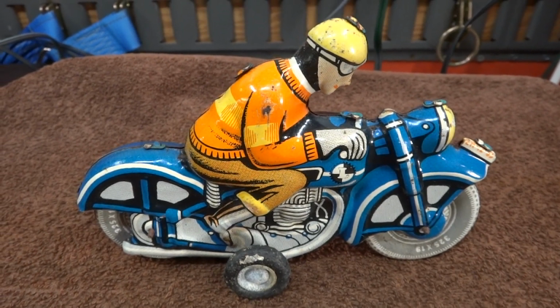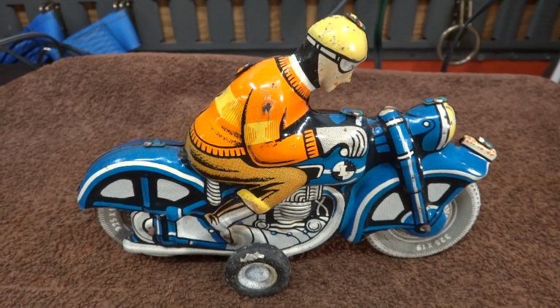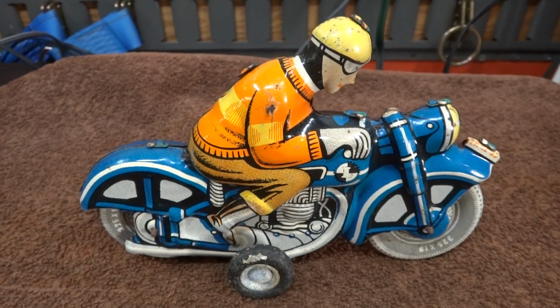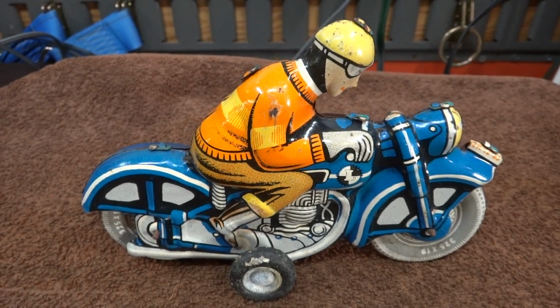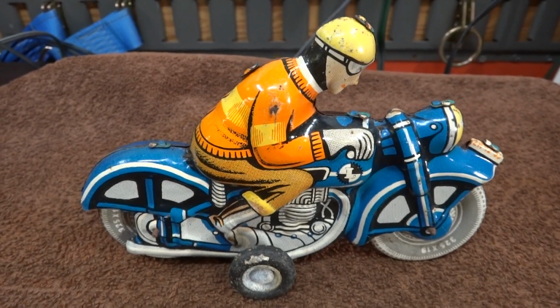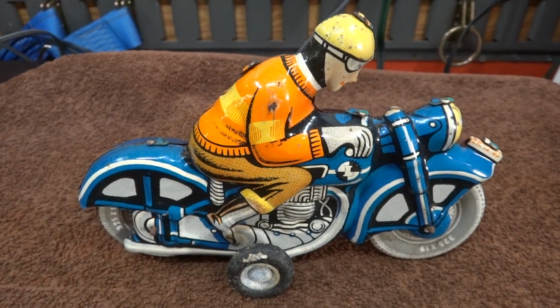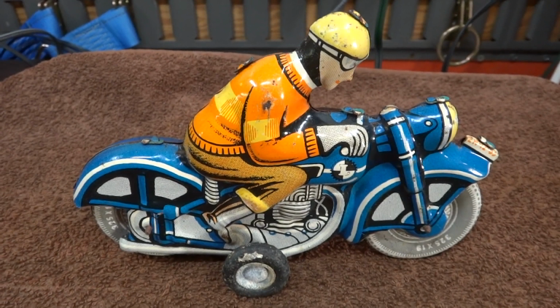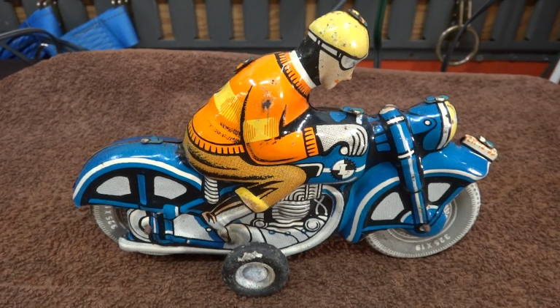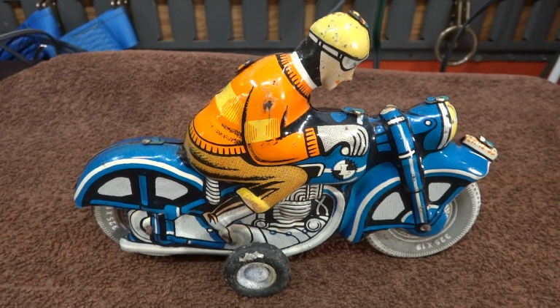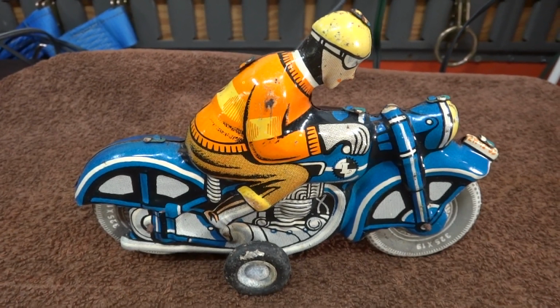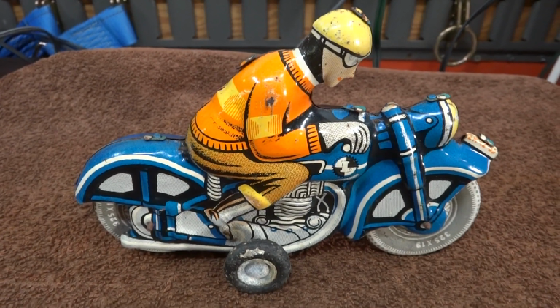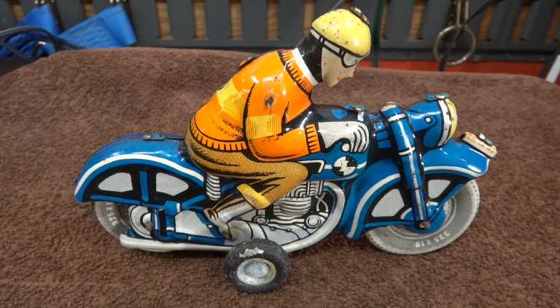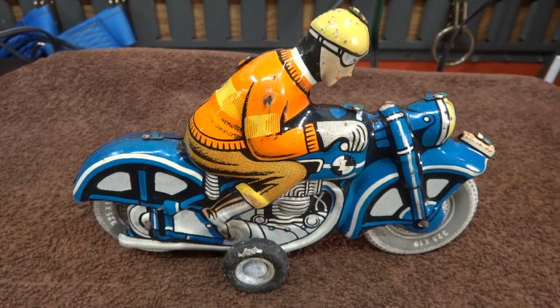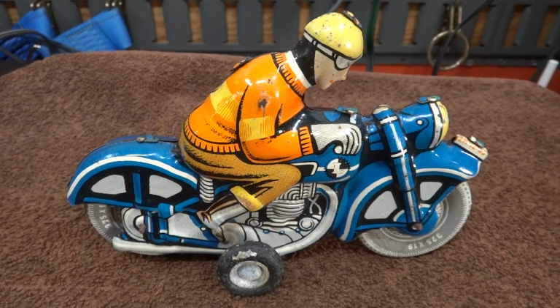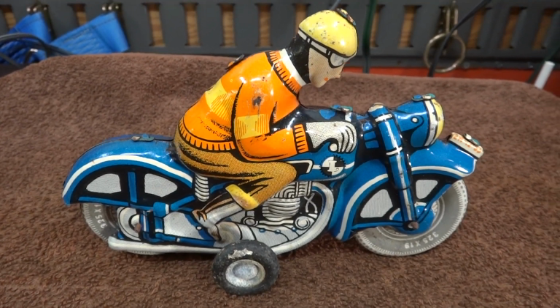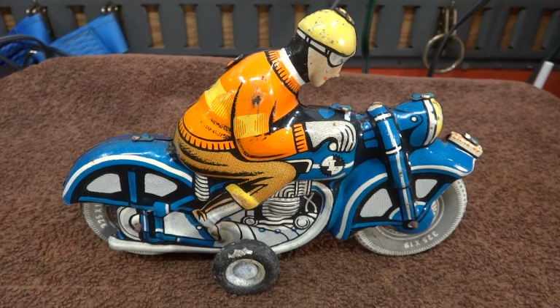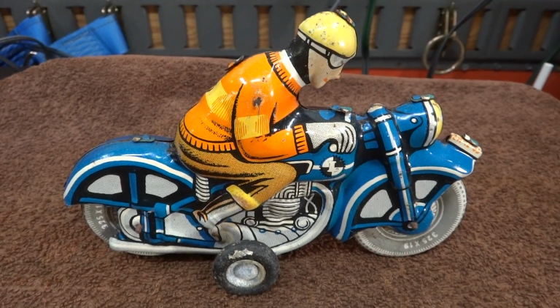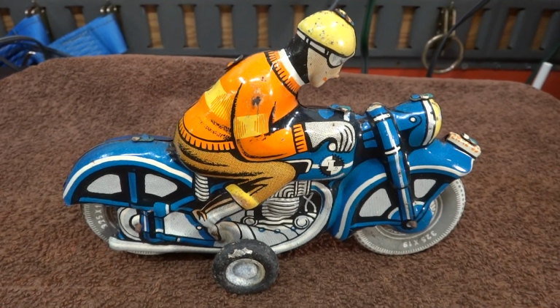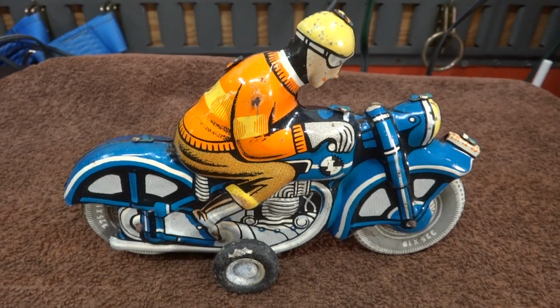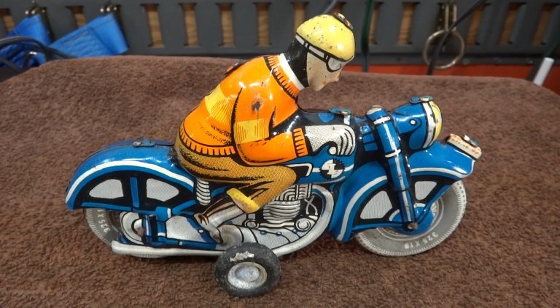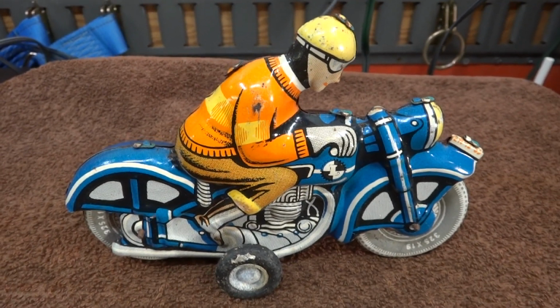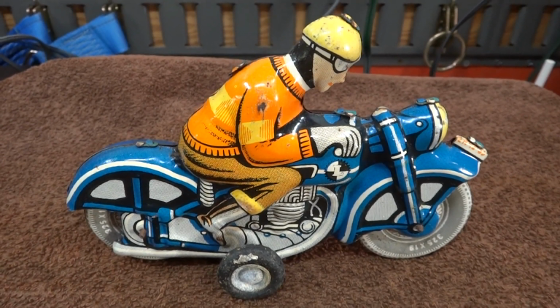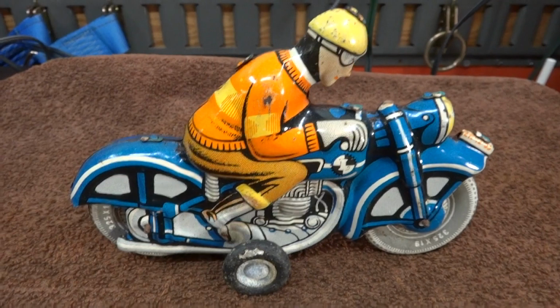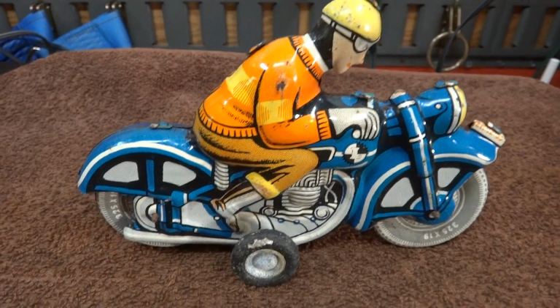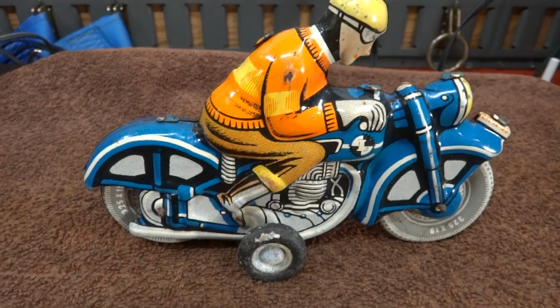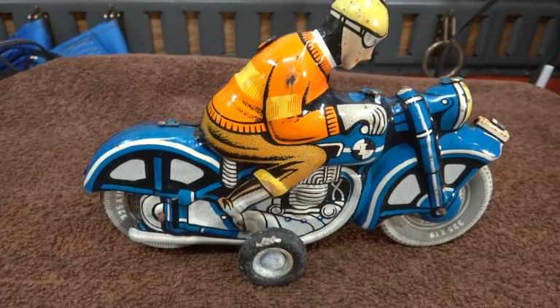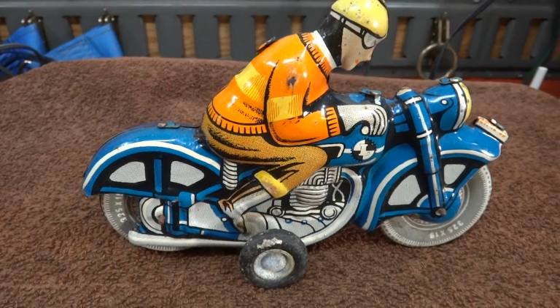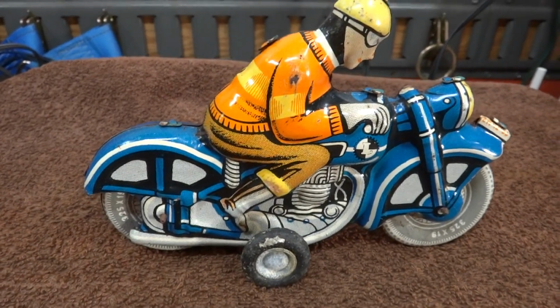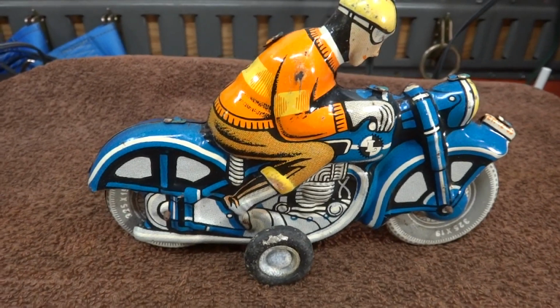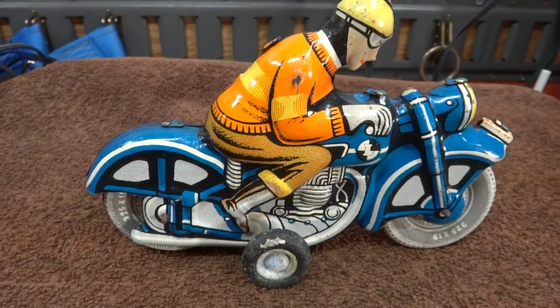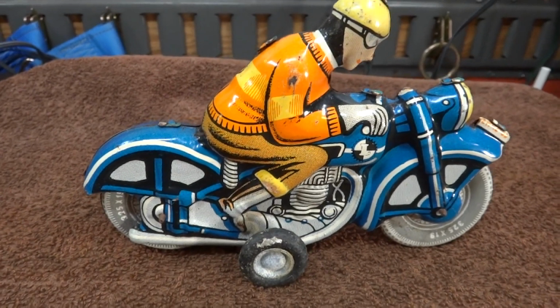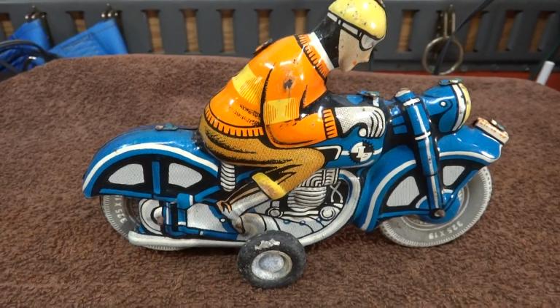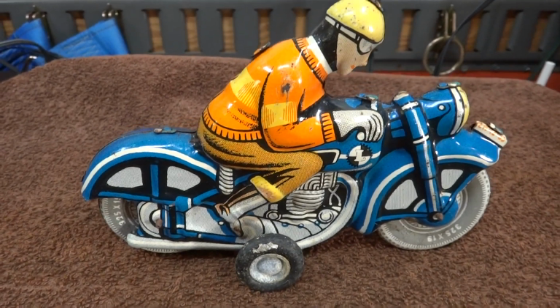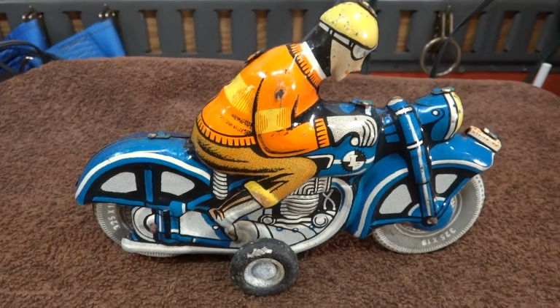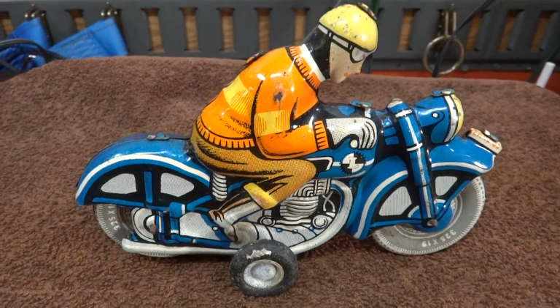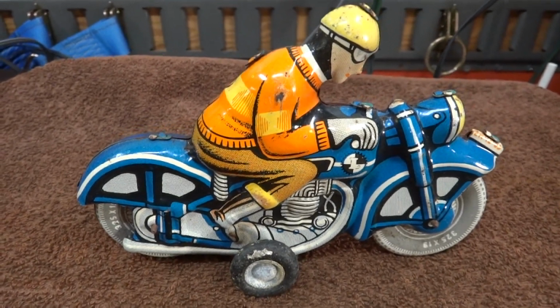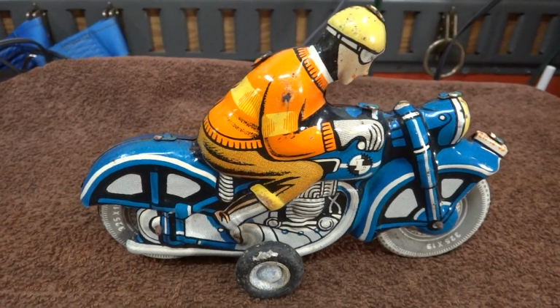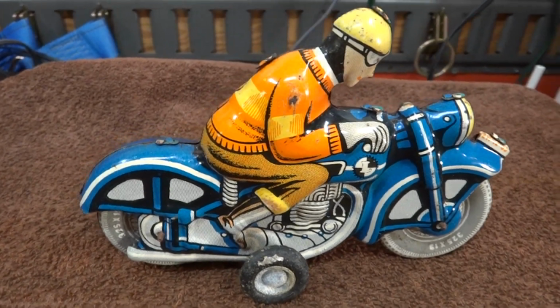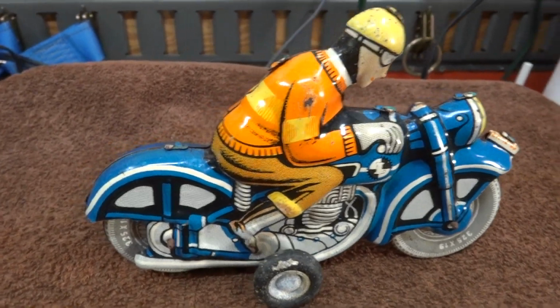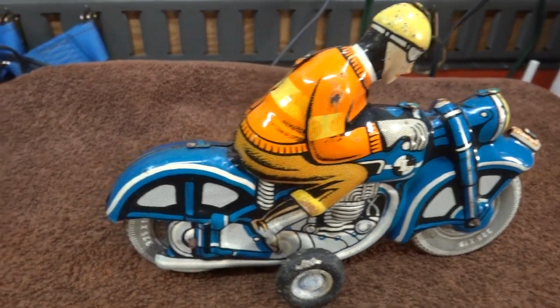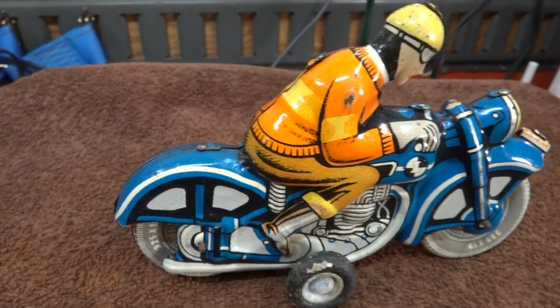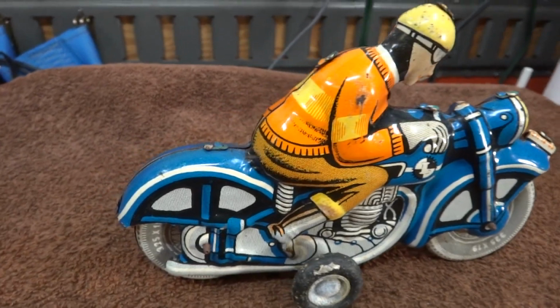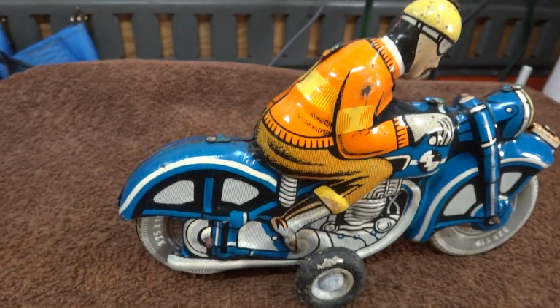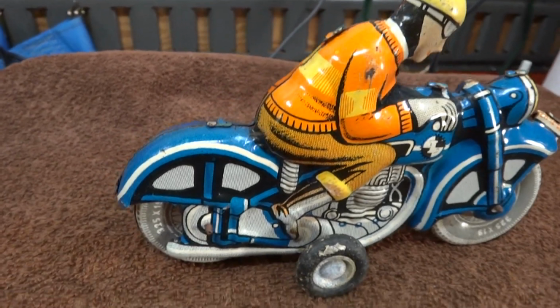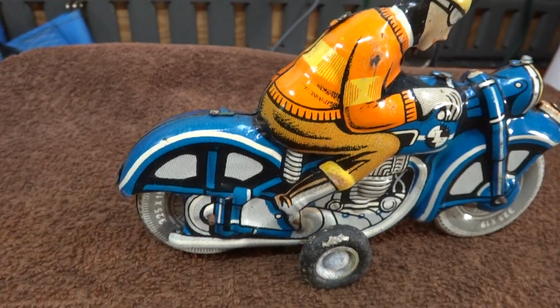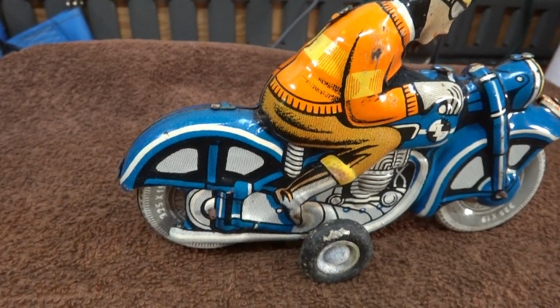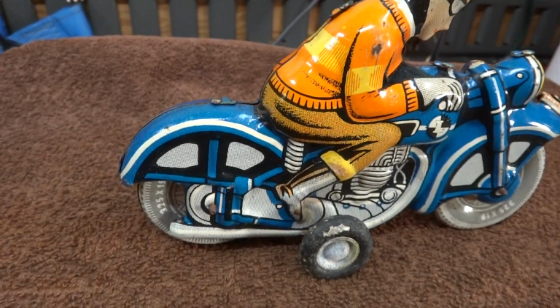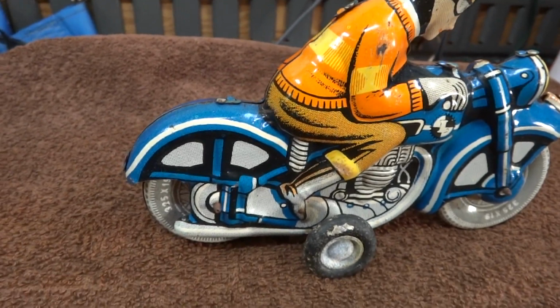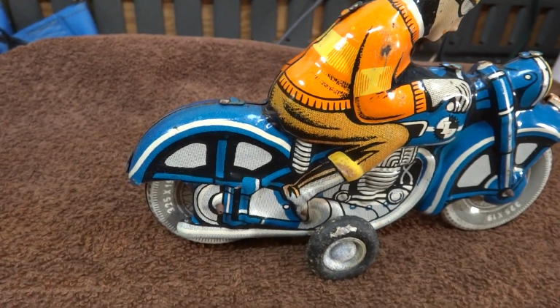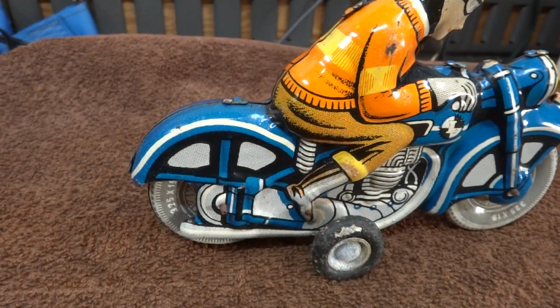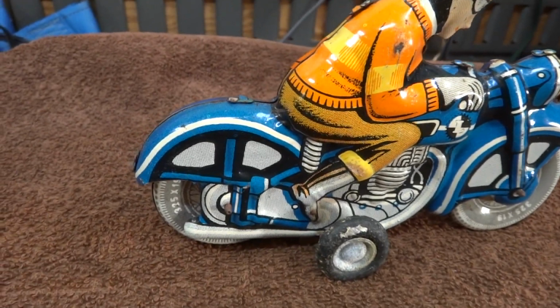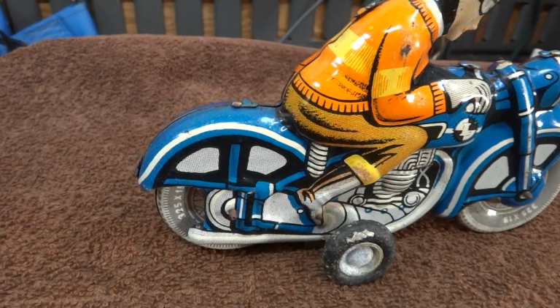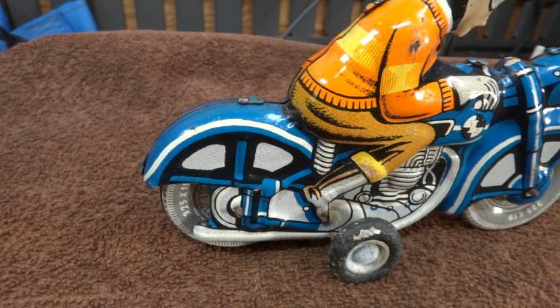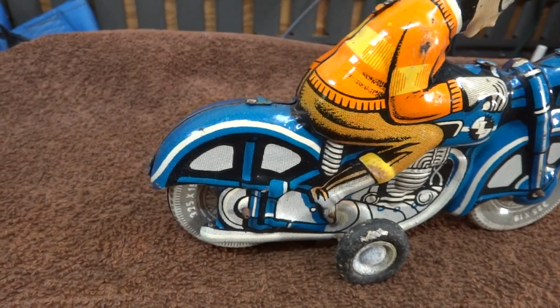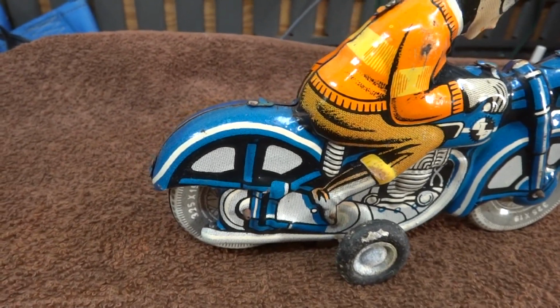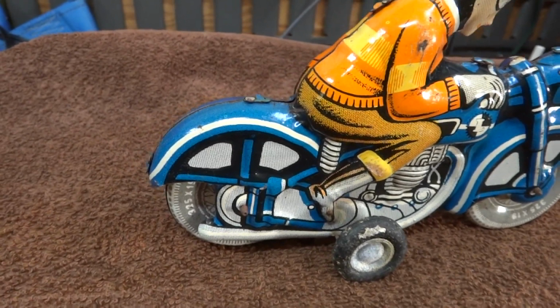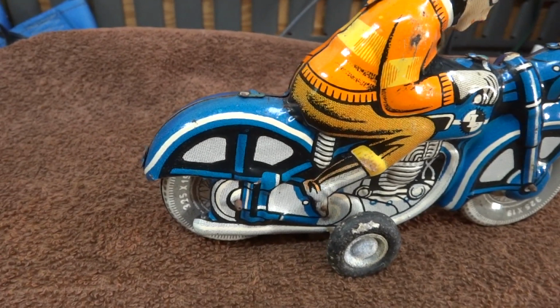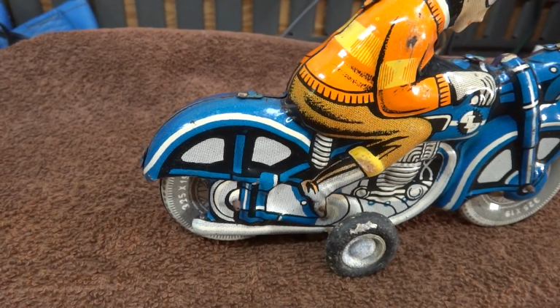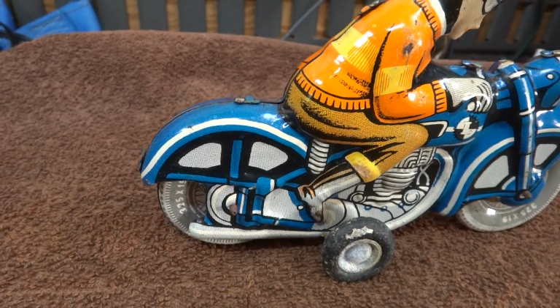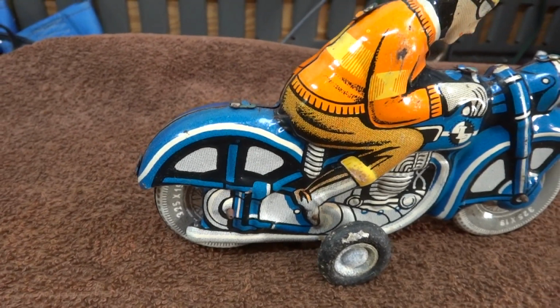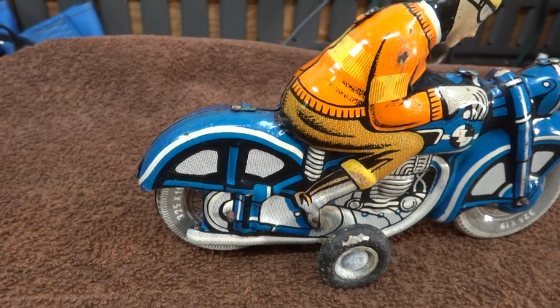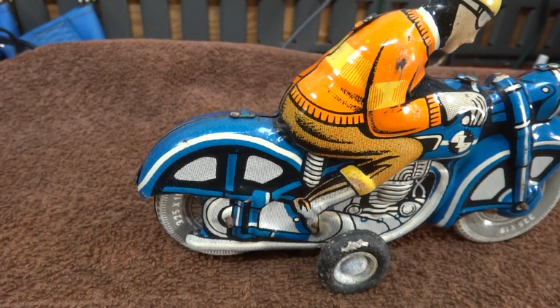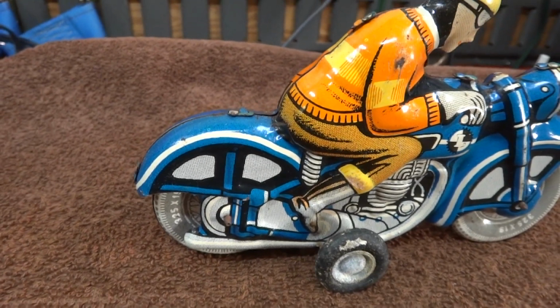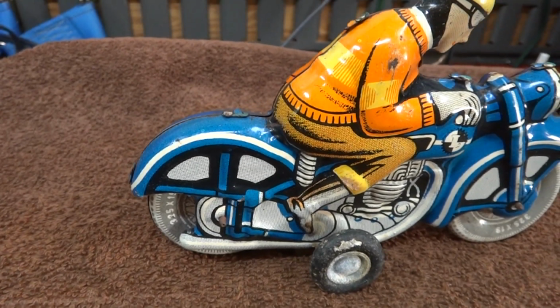This is a vintage tin toy motorcycle. No markings on it, no idea where it came from.